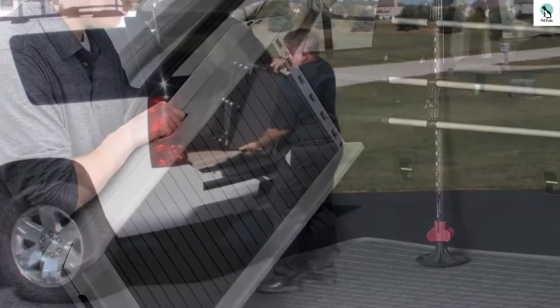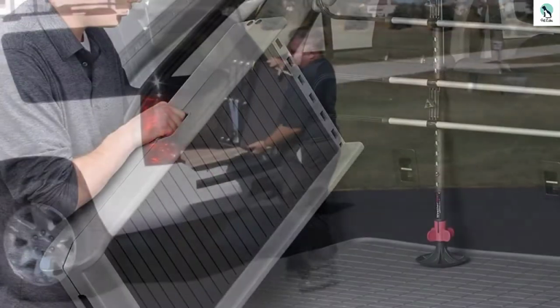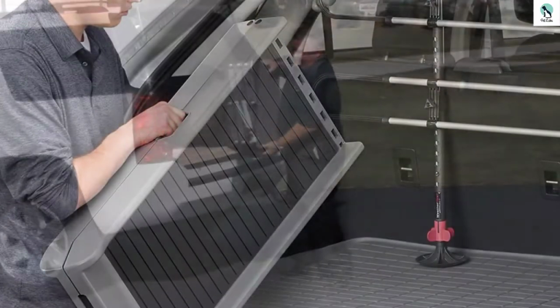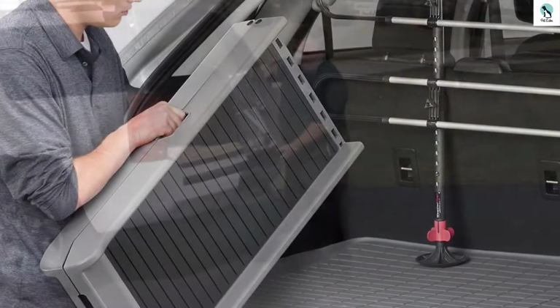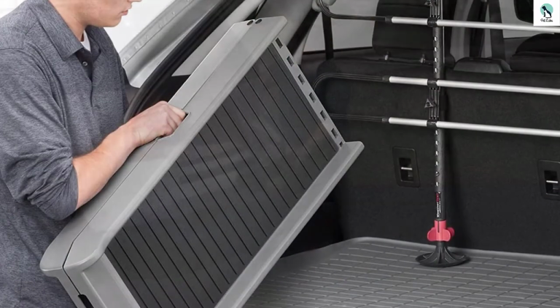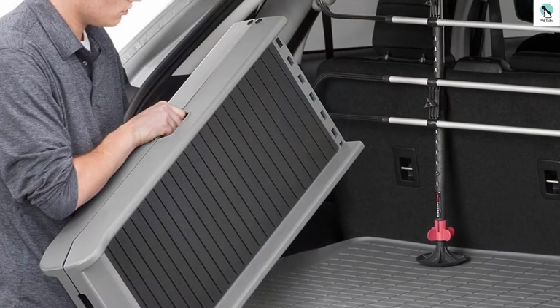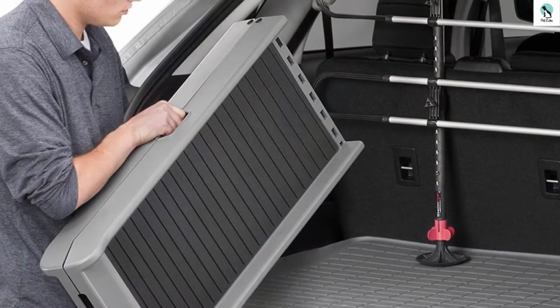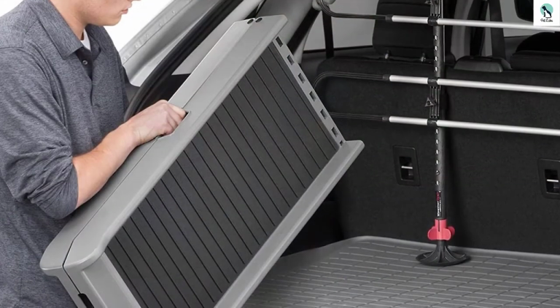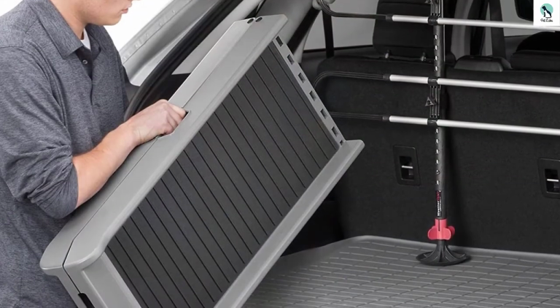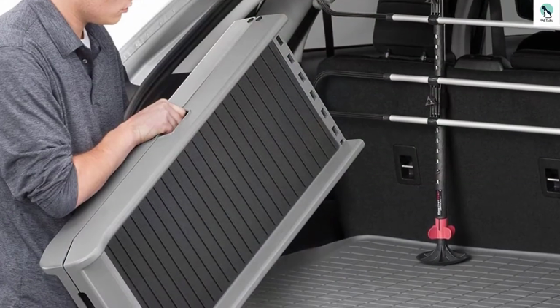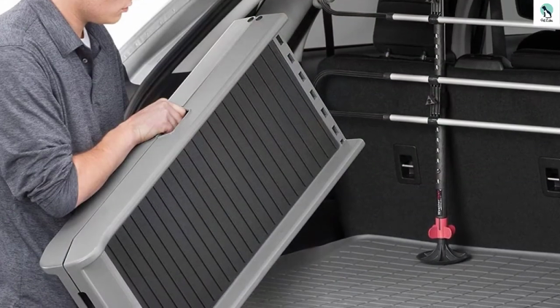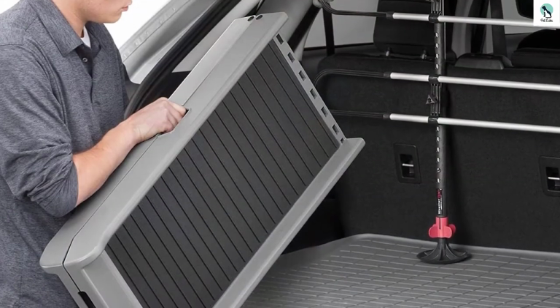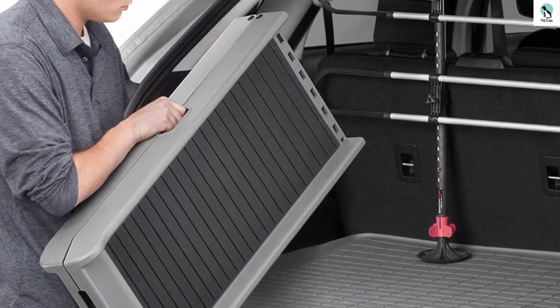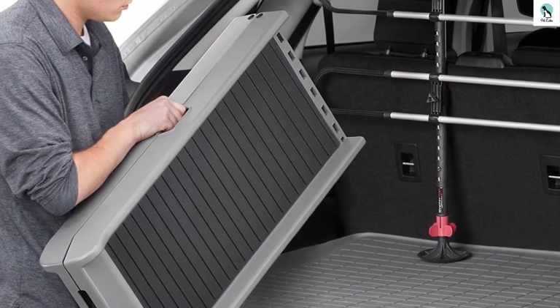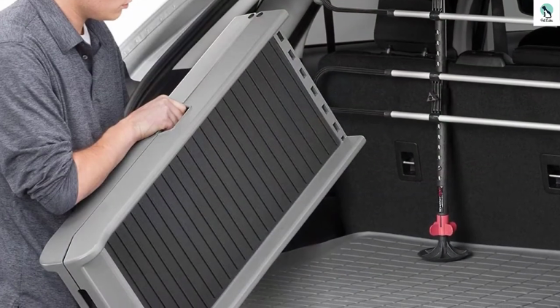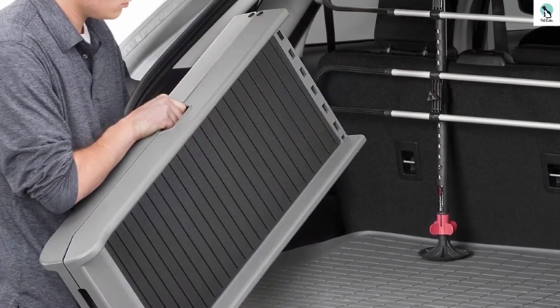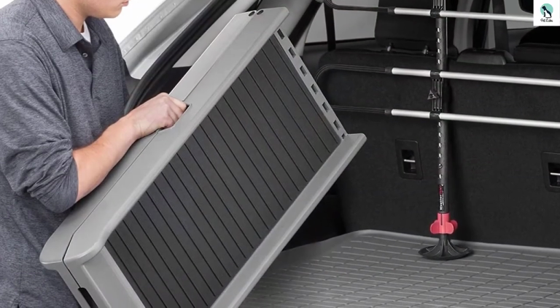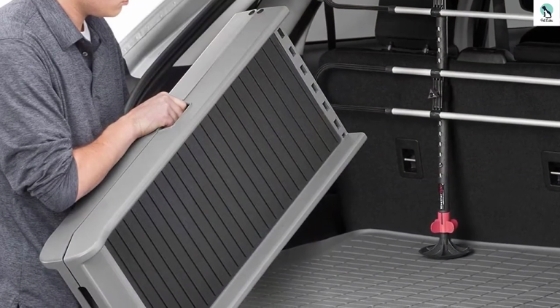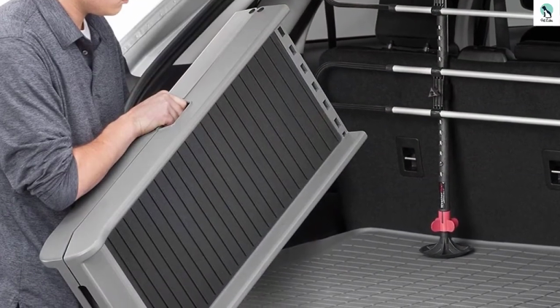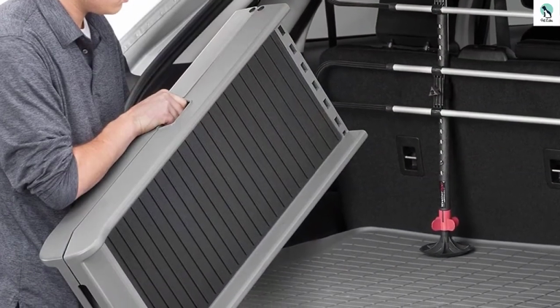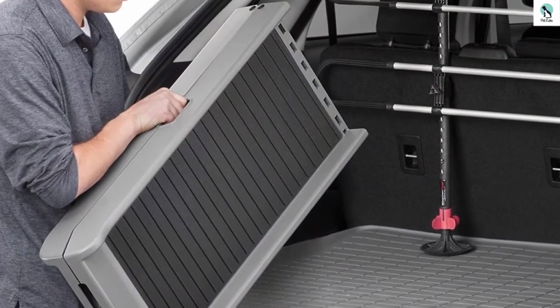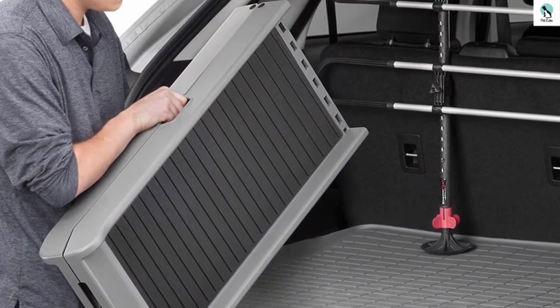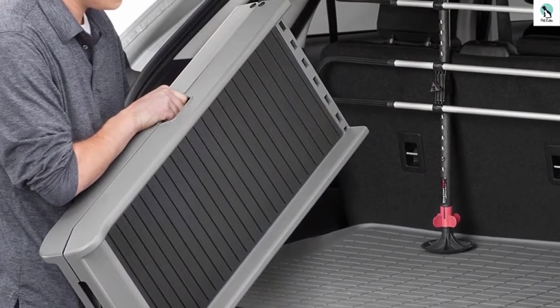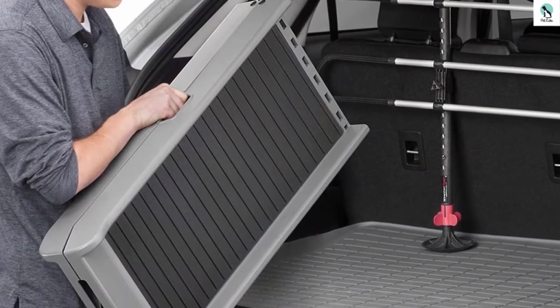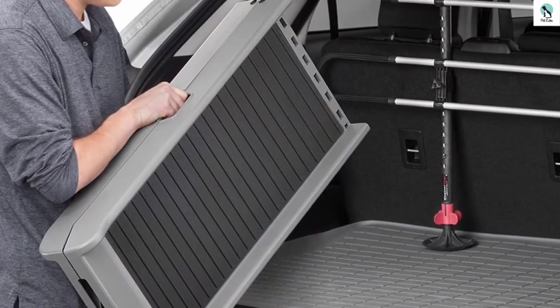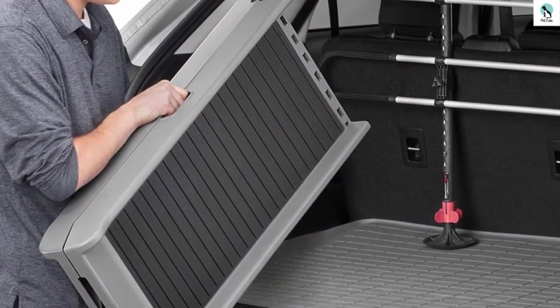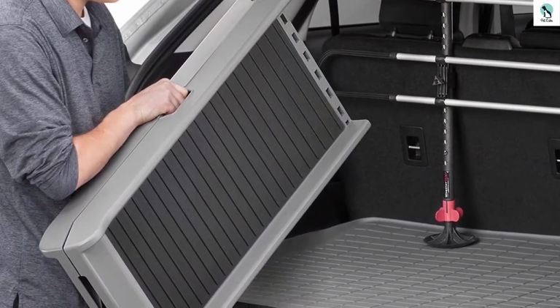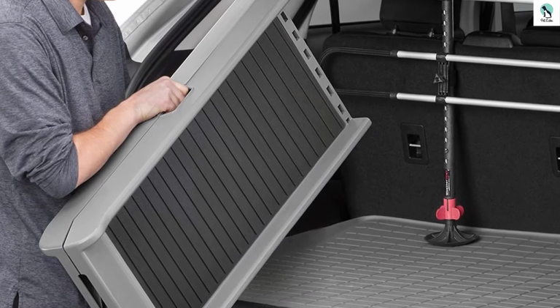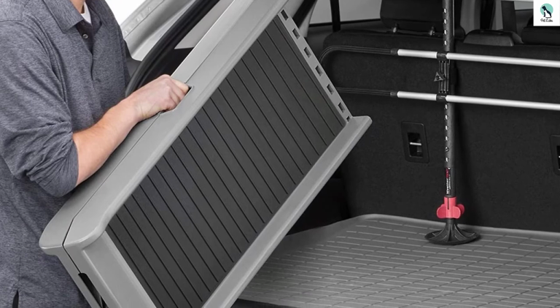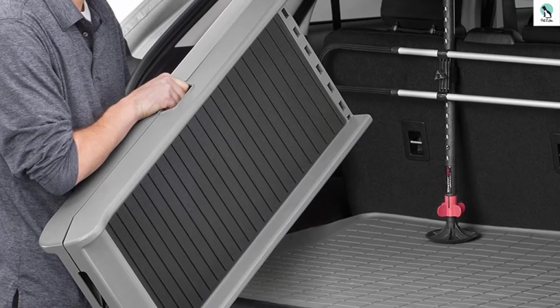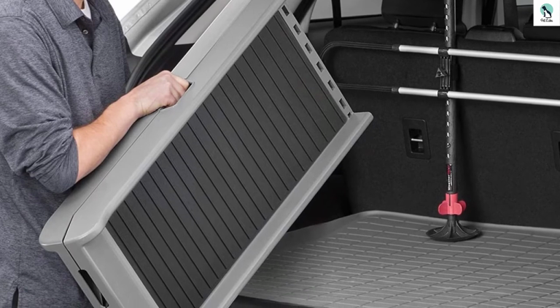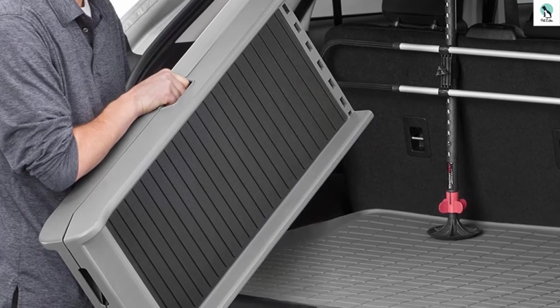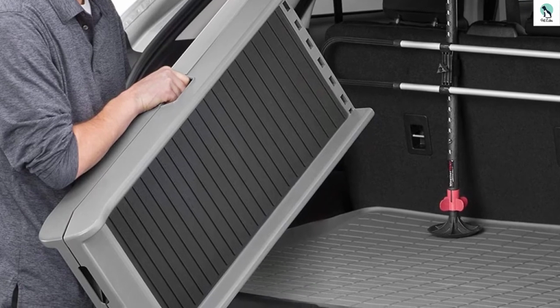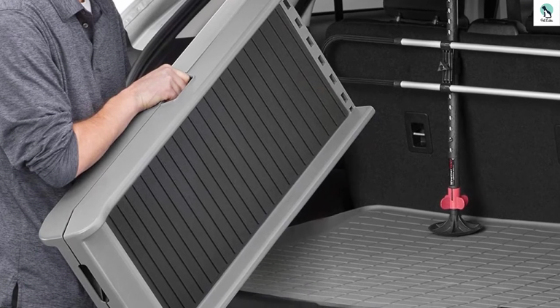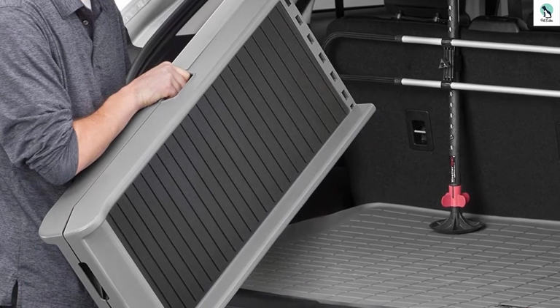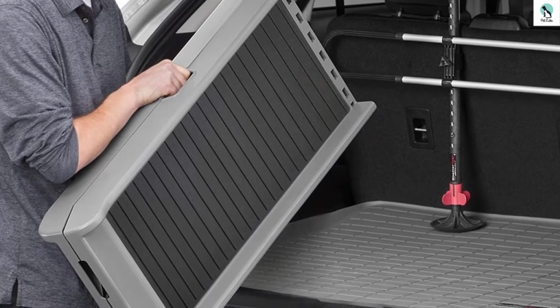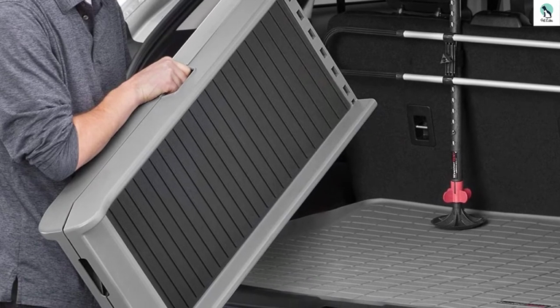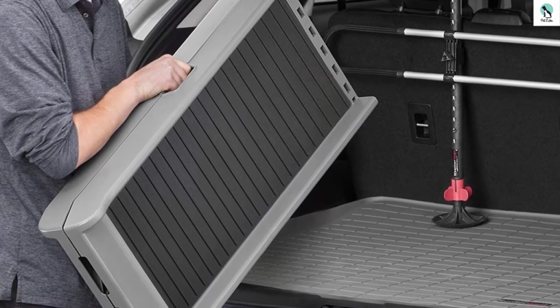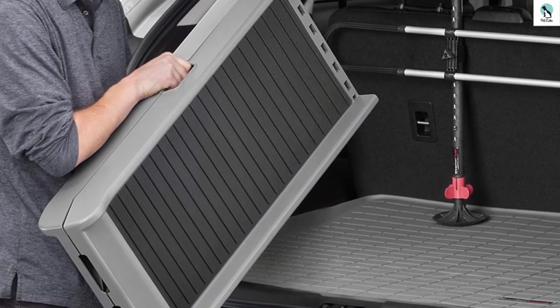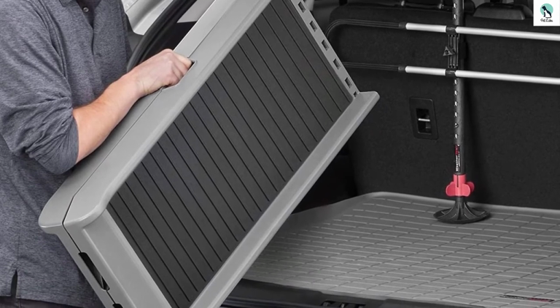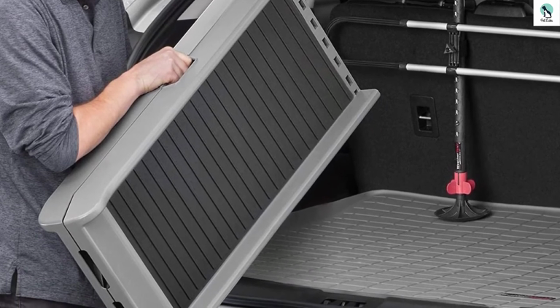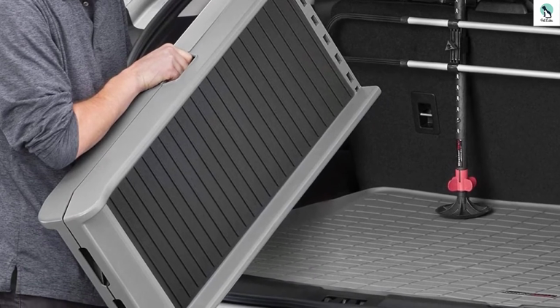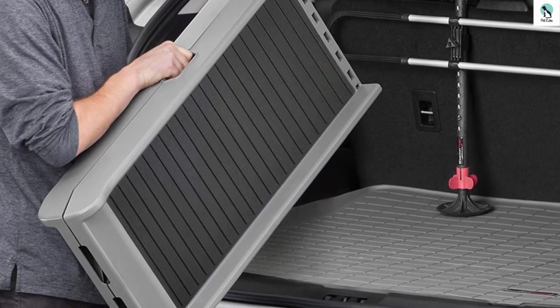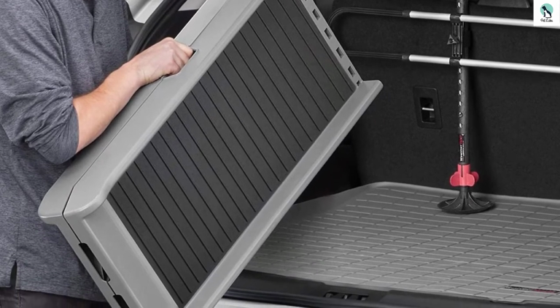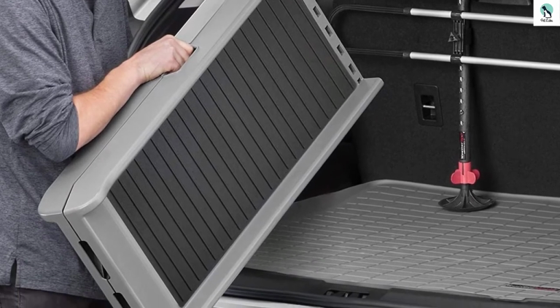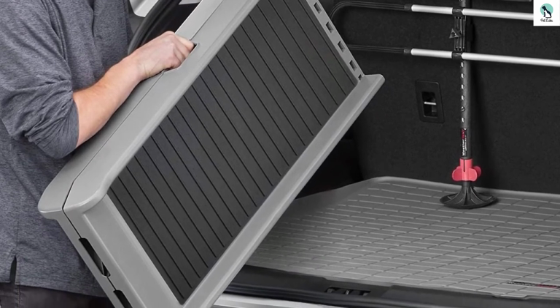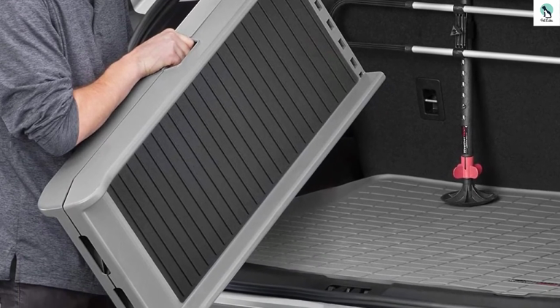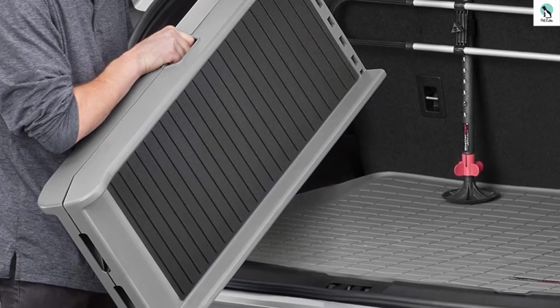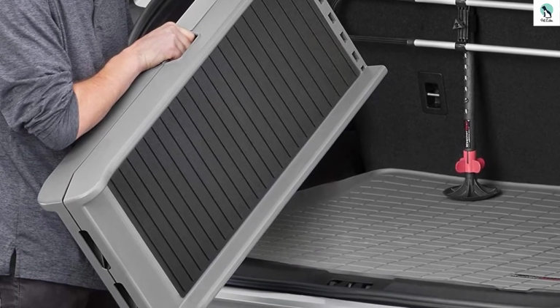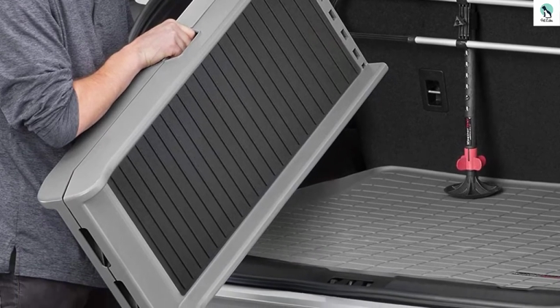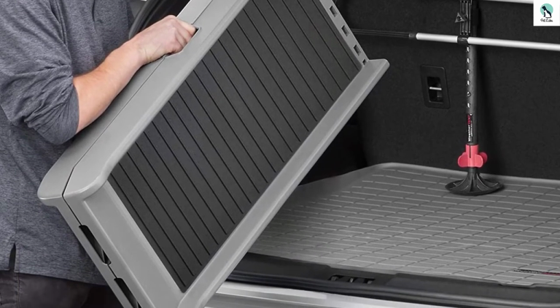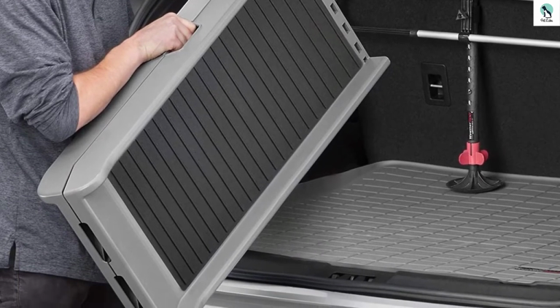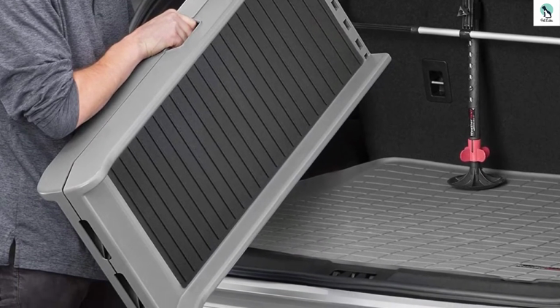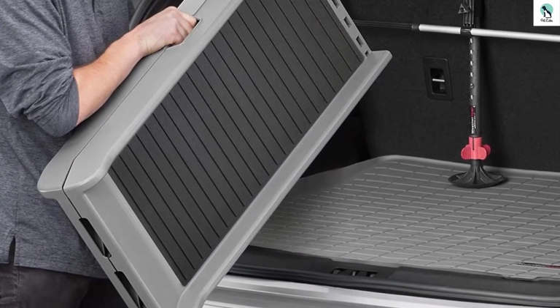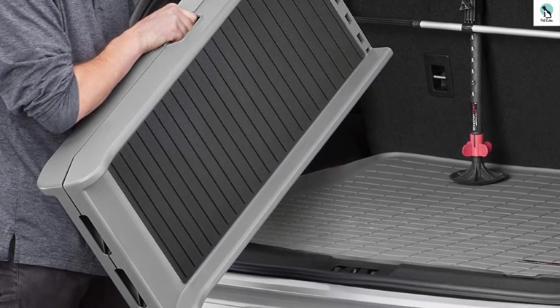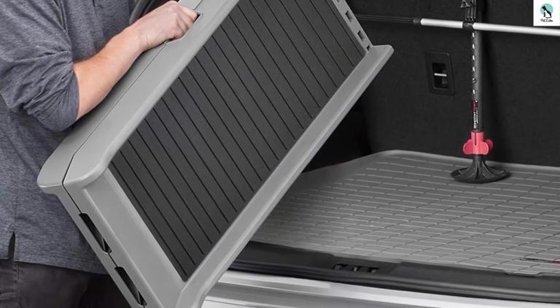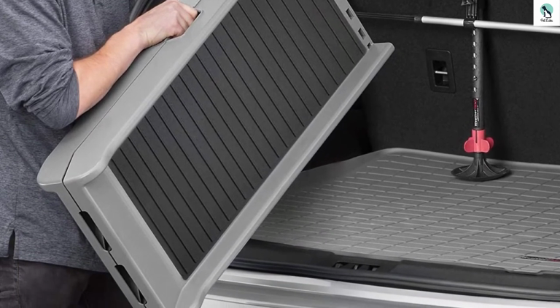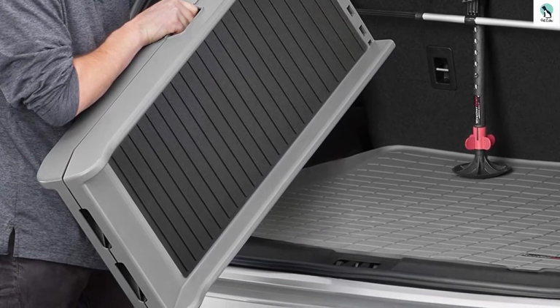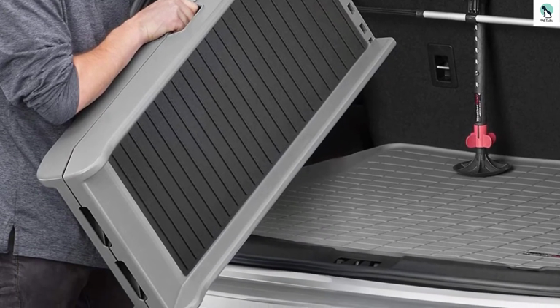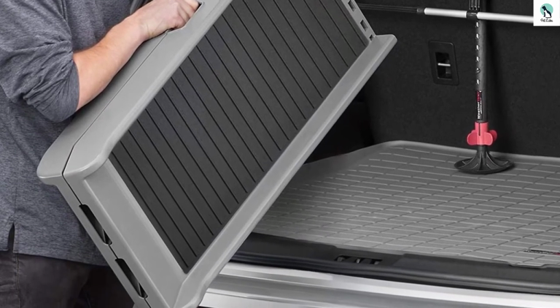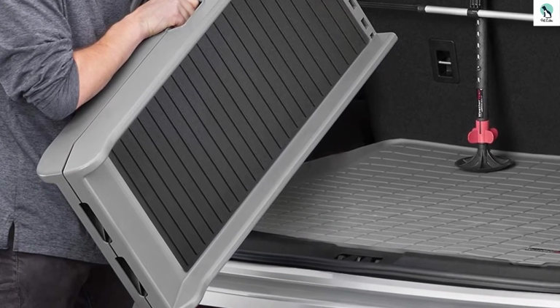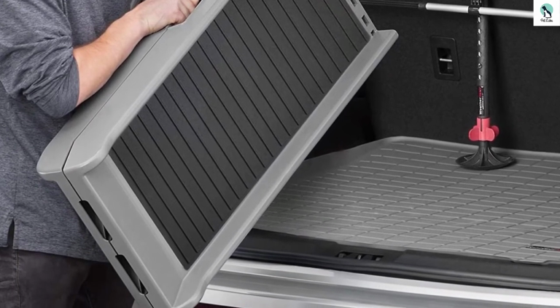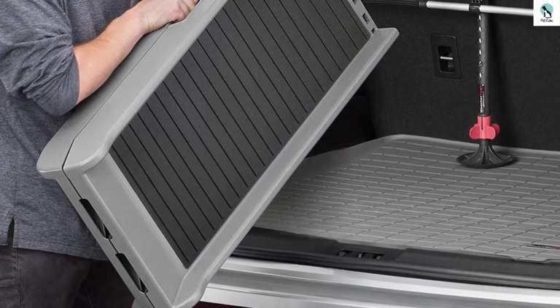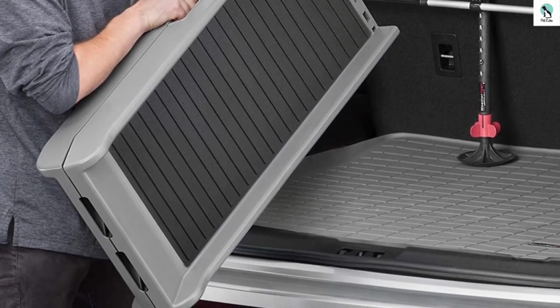It'll support any dog, it's safe to use for both of you, and the convenience of only having to buy a simple ramp is hard to compete with.